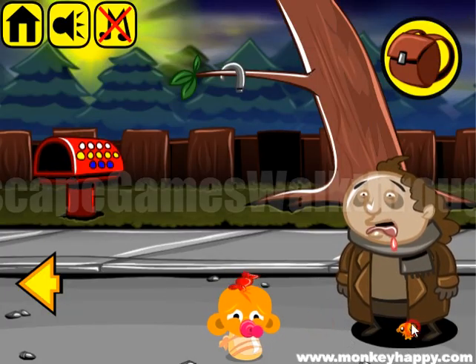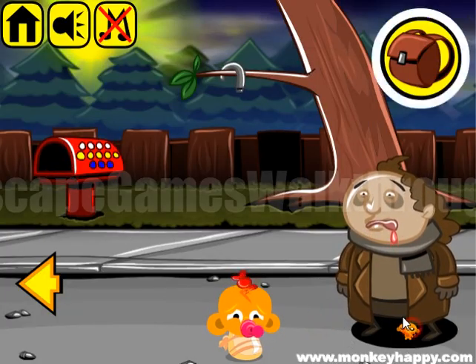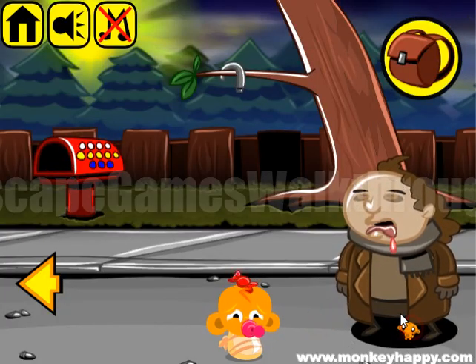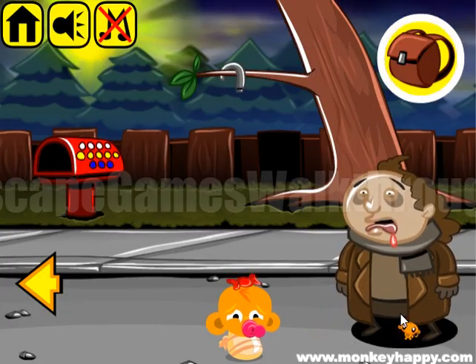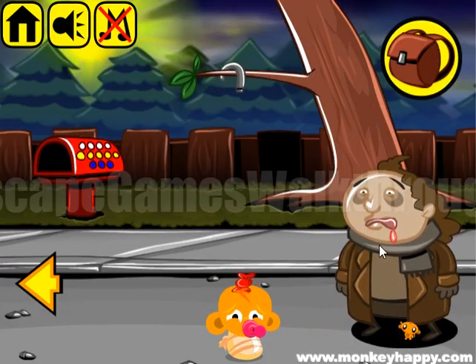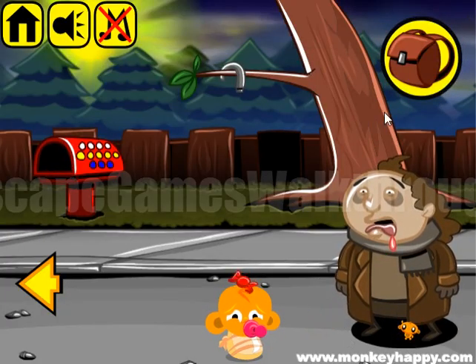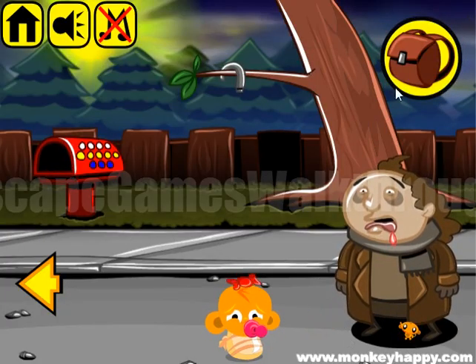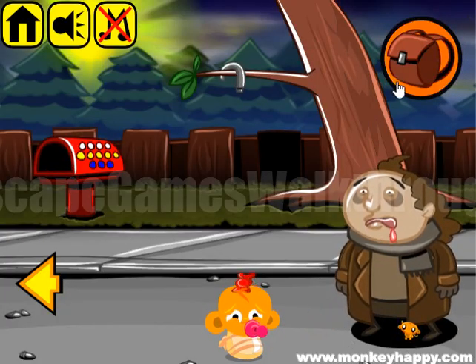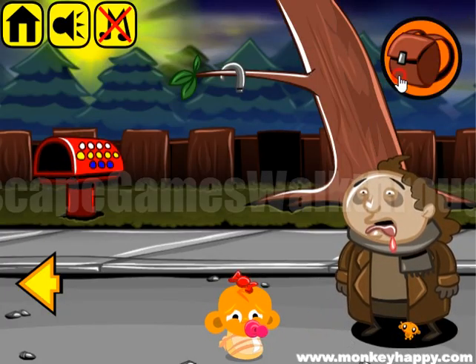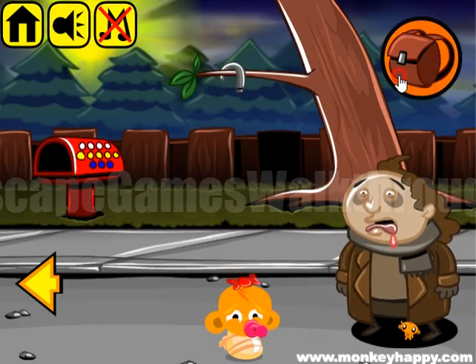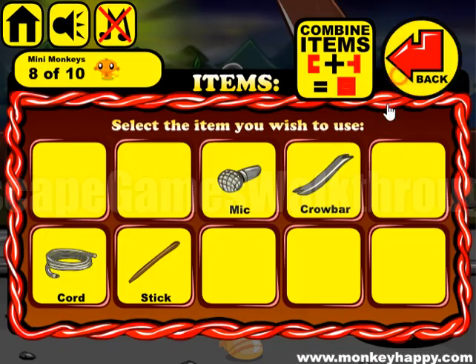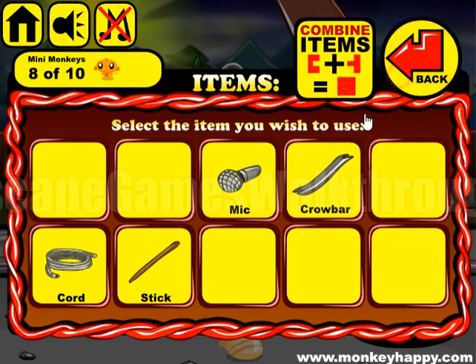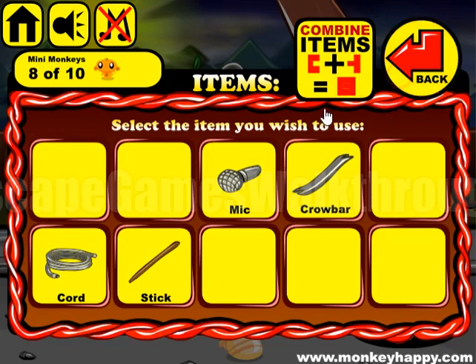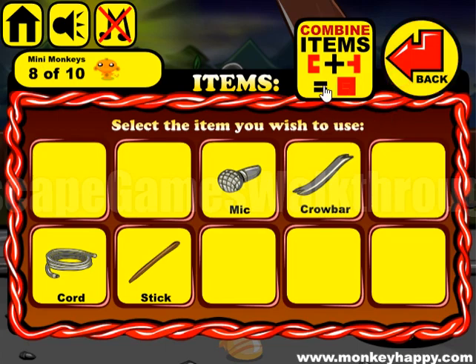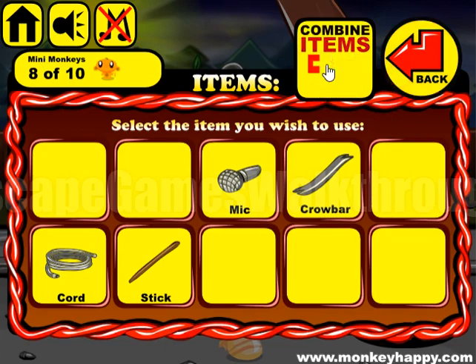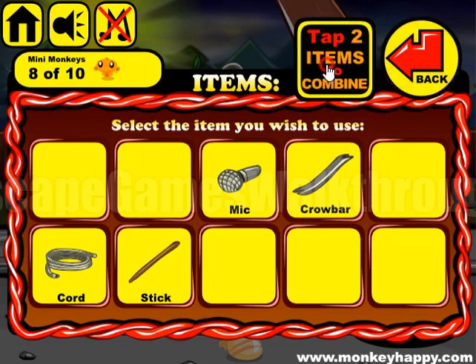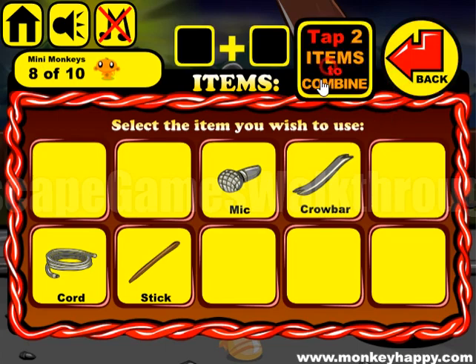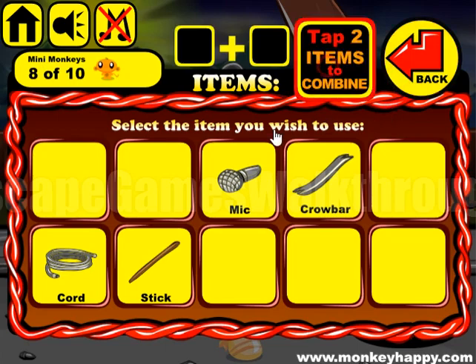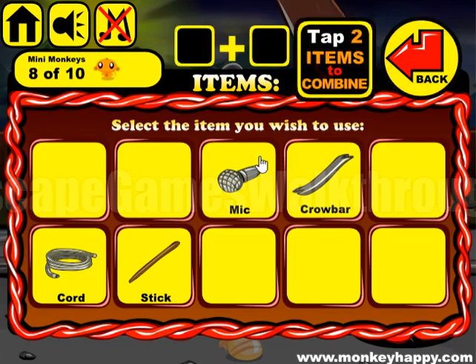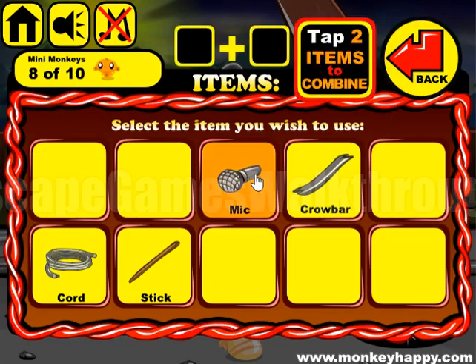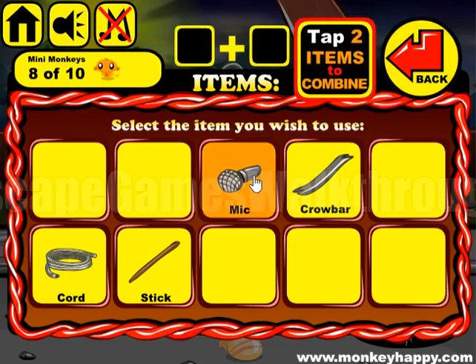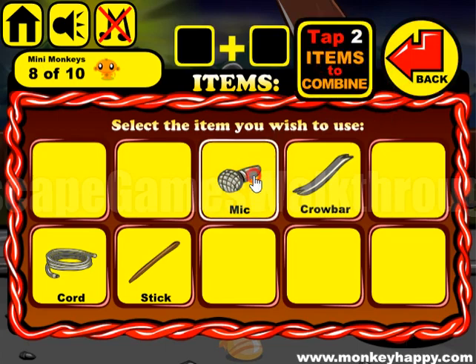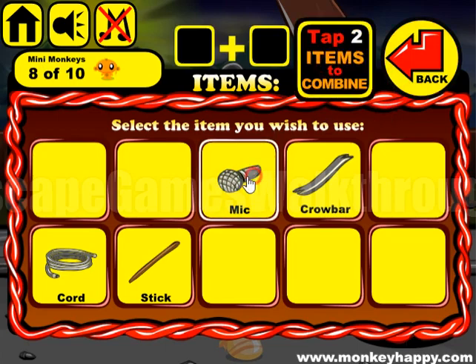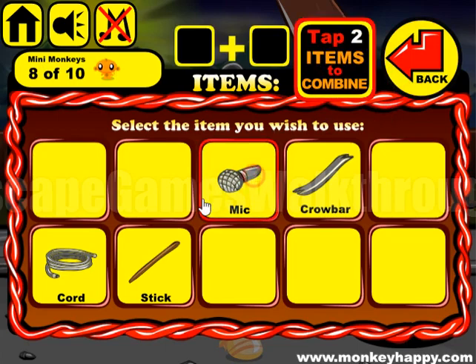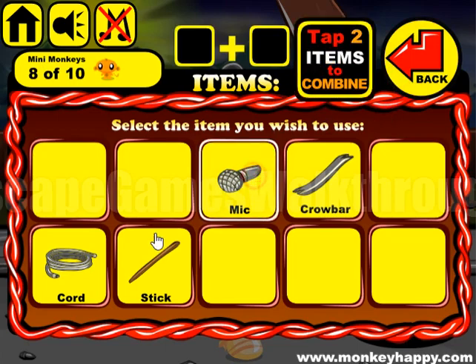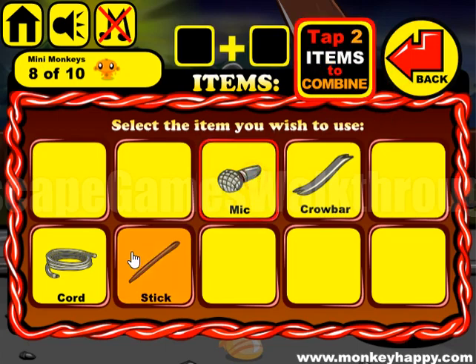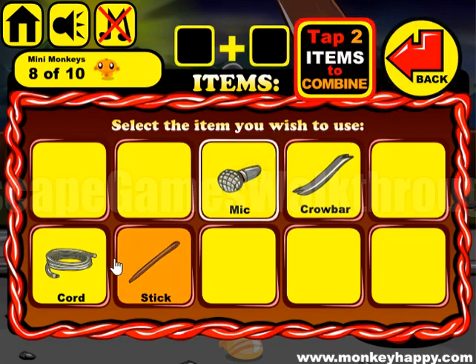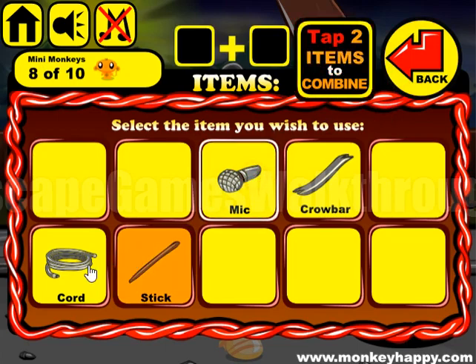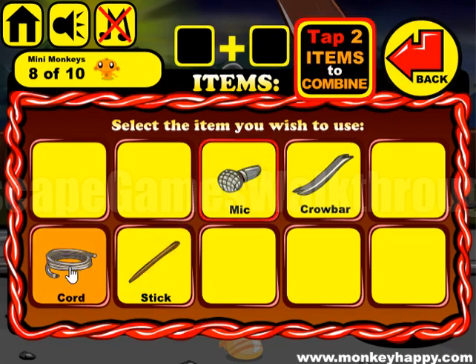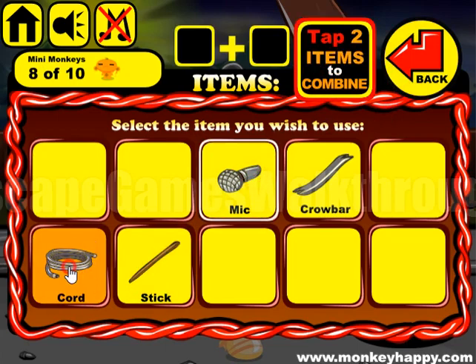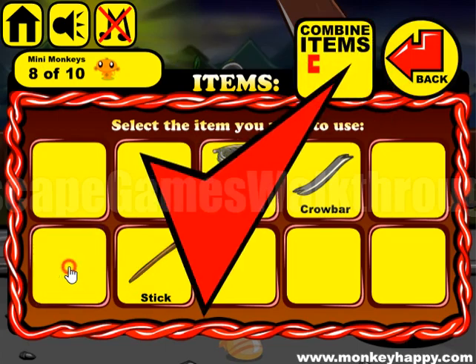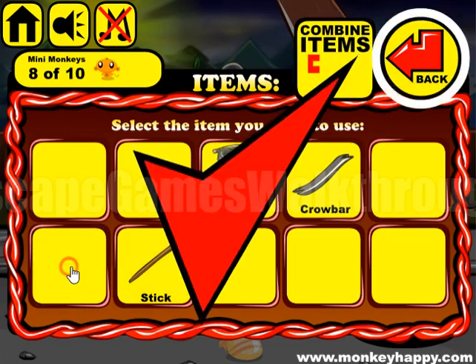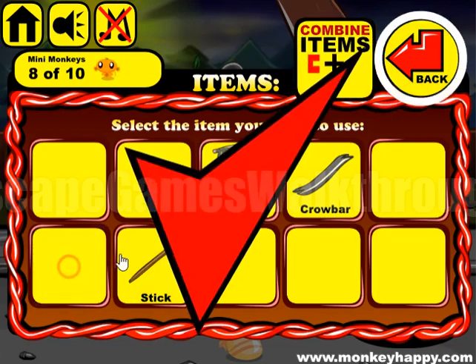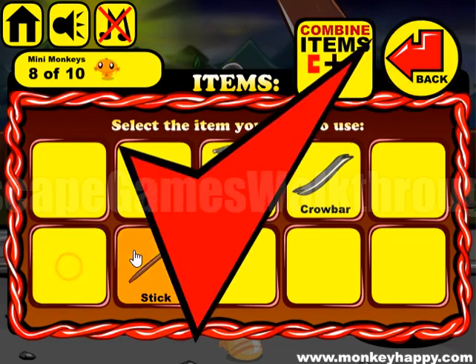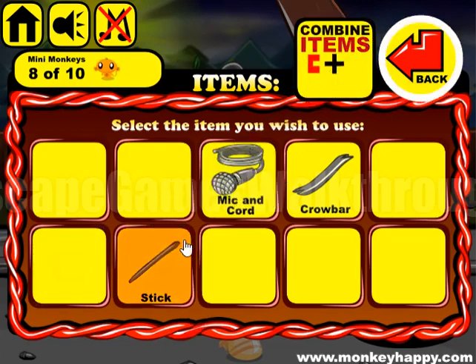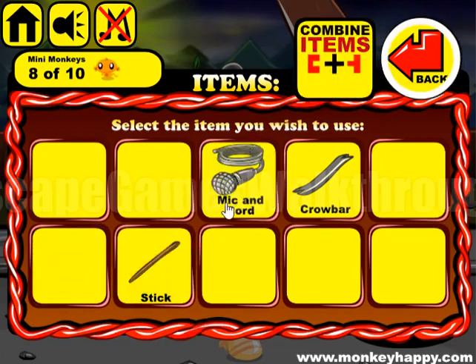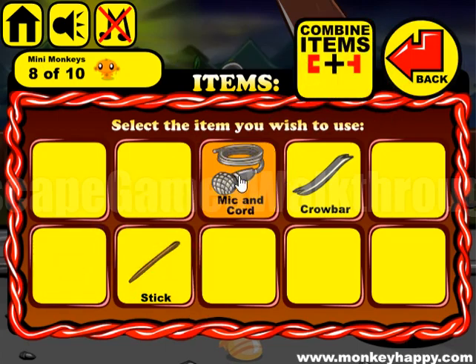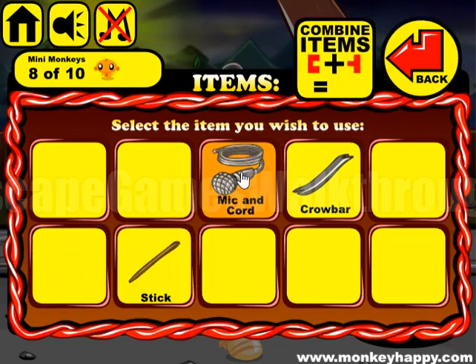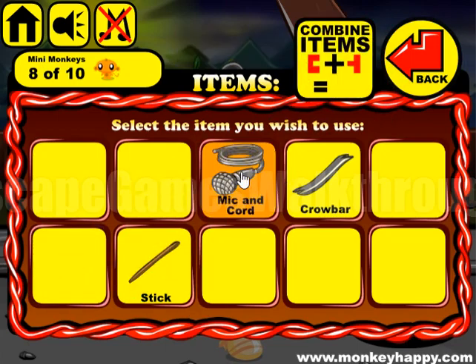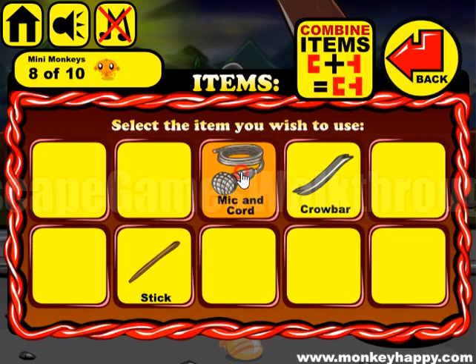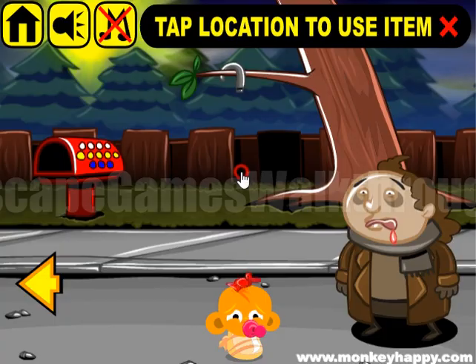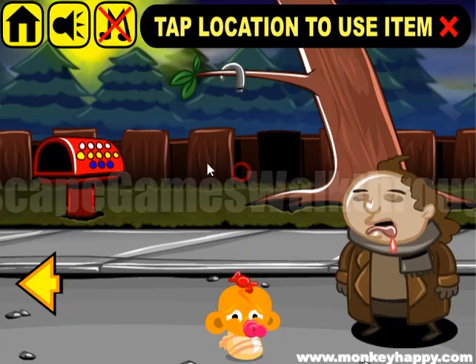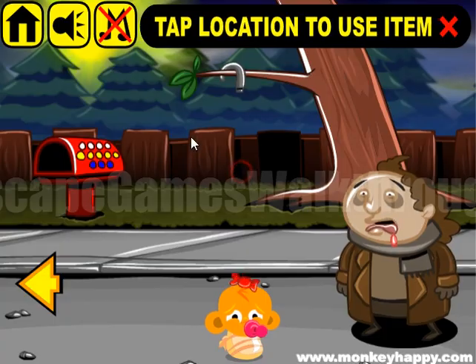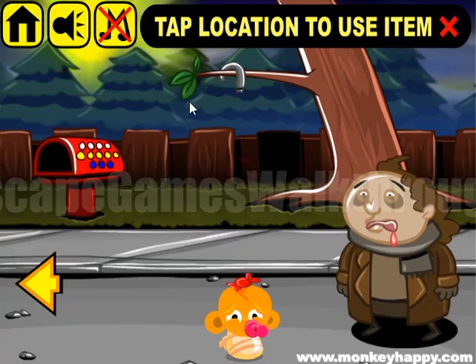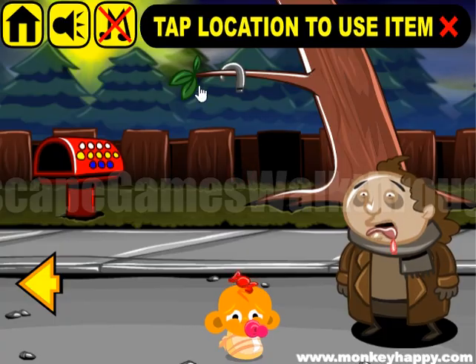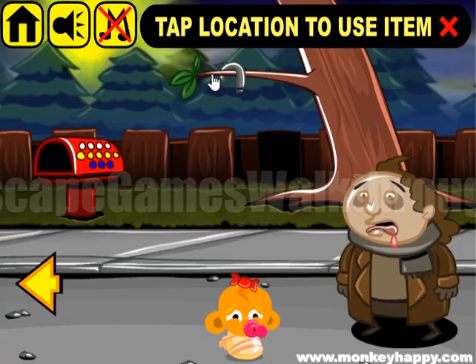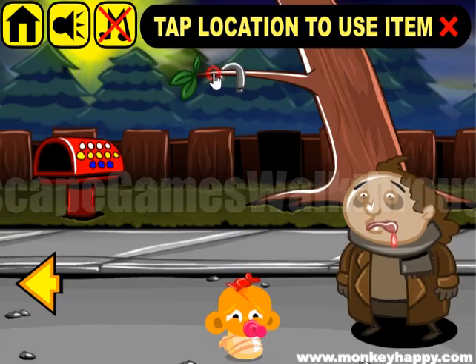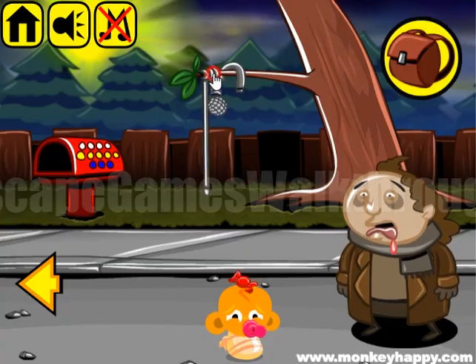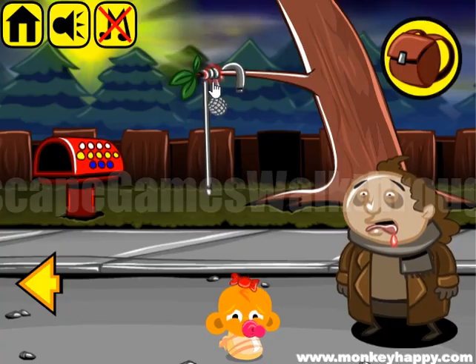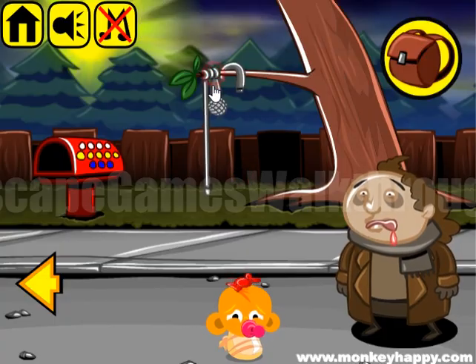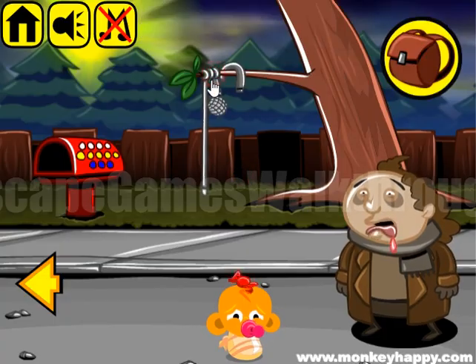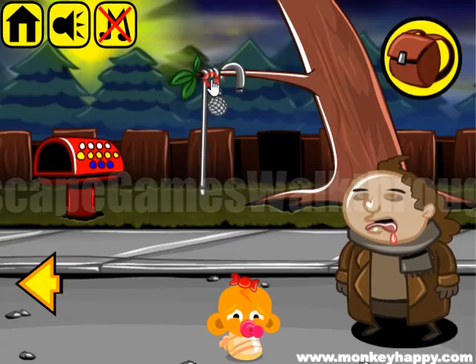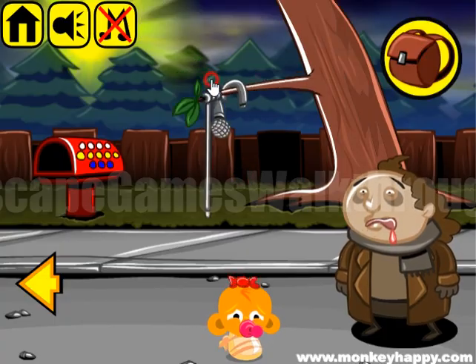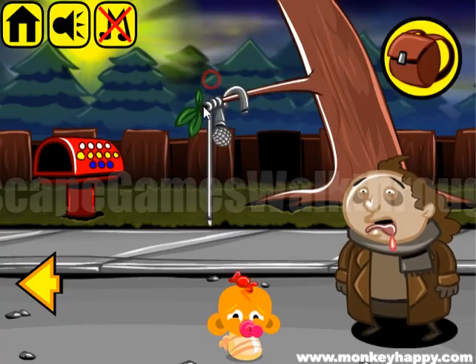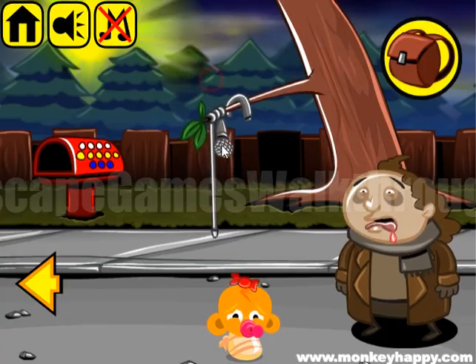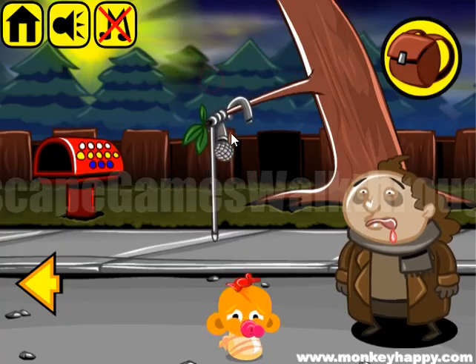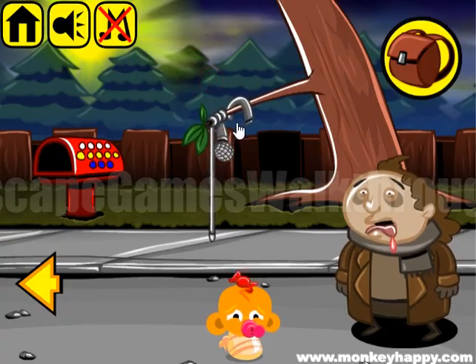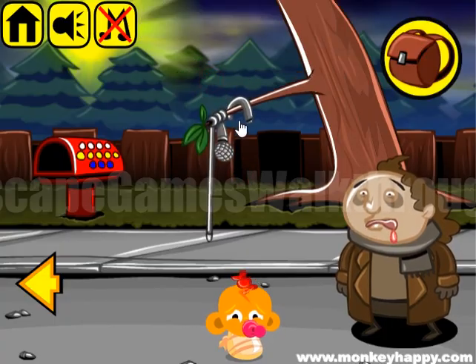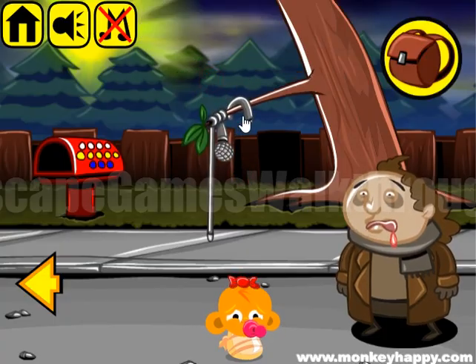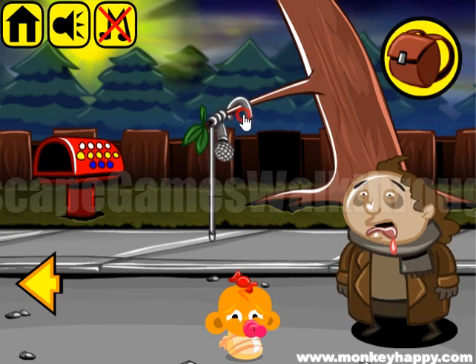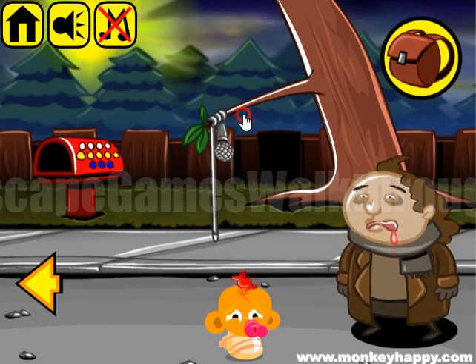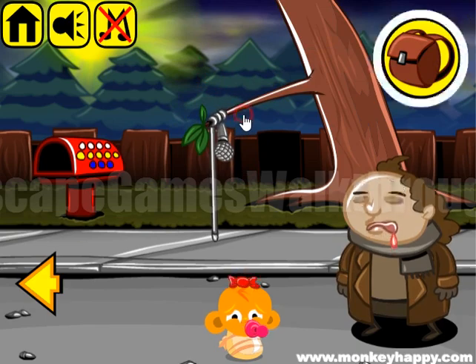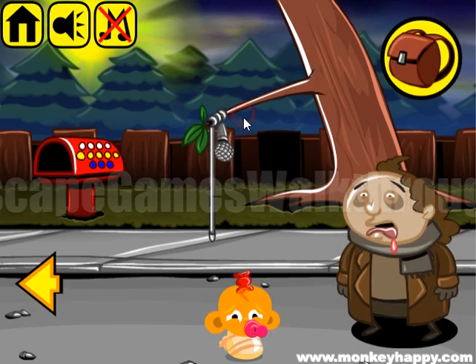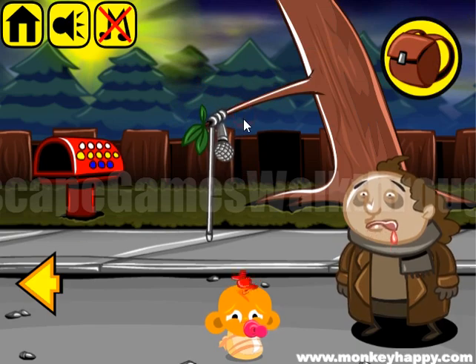So we have got the microphone. We can attach it to the cord and use it as a rope to get the poop from the branch.